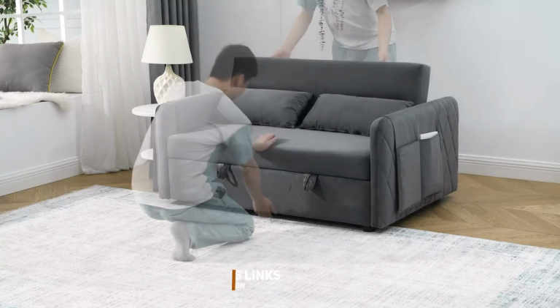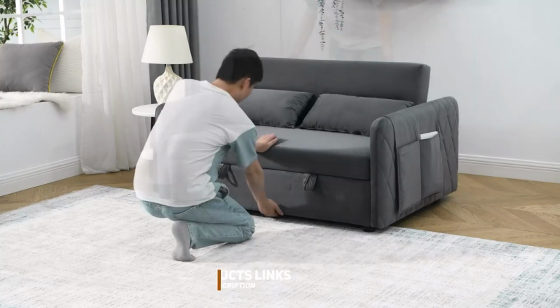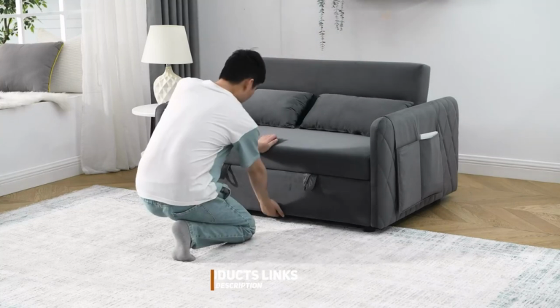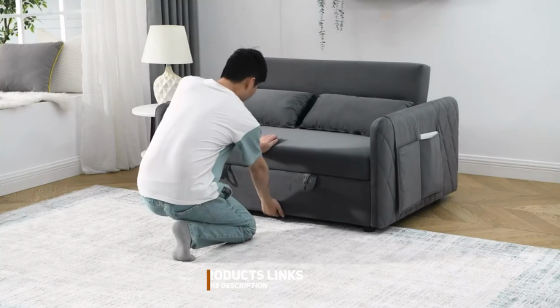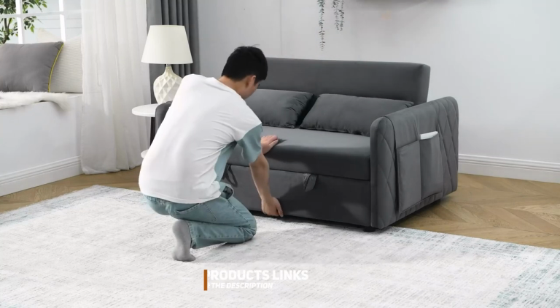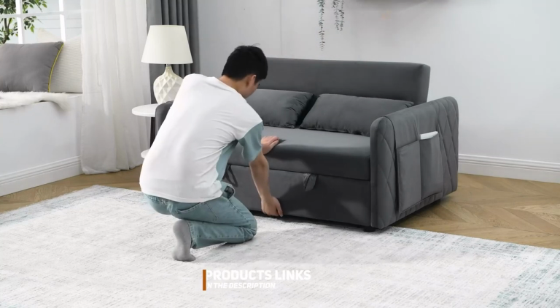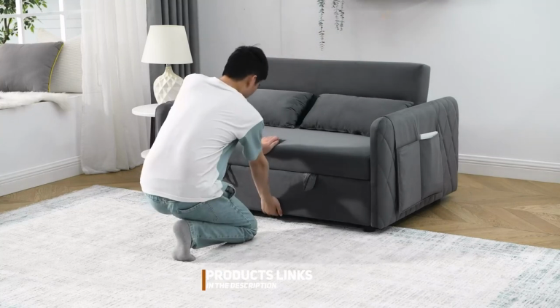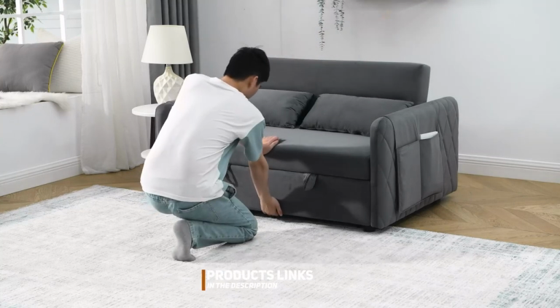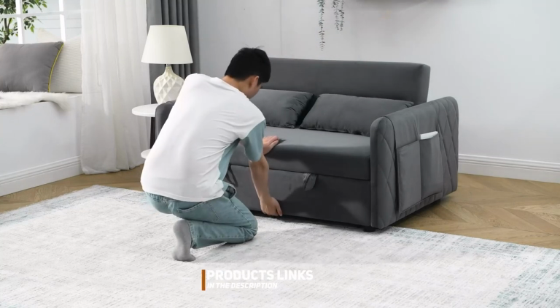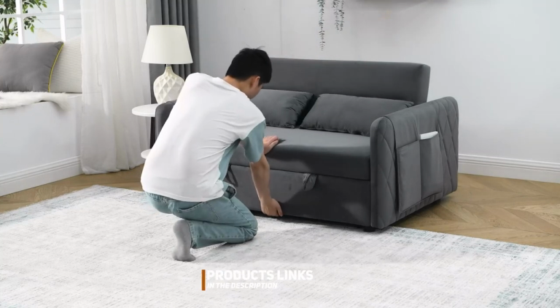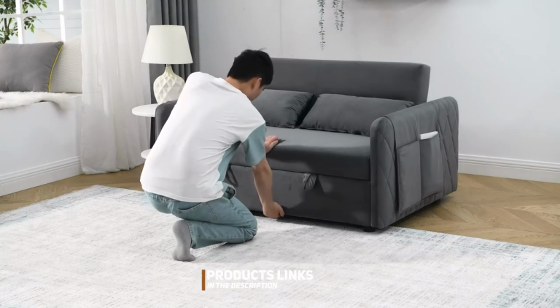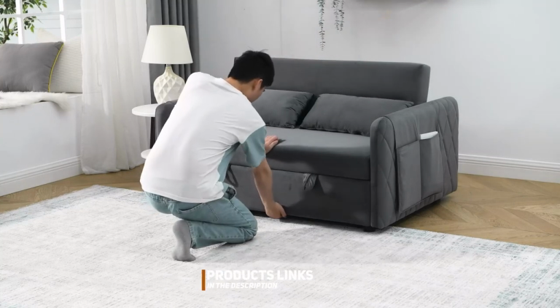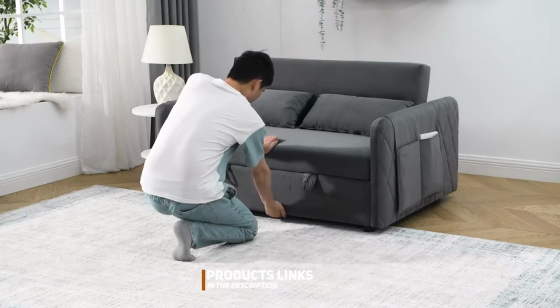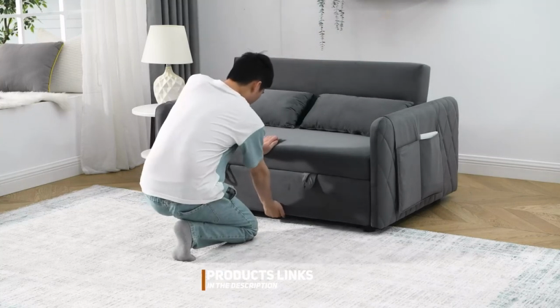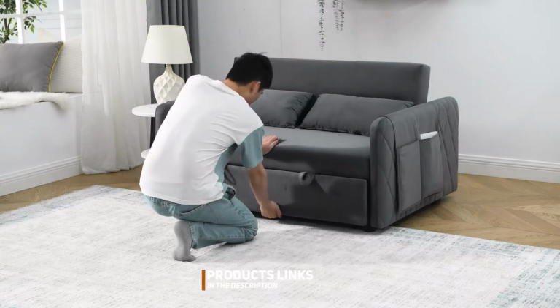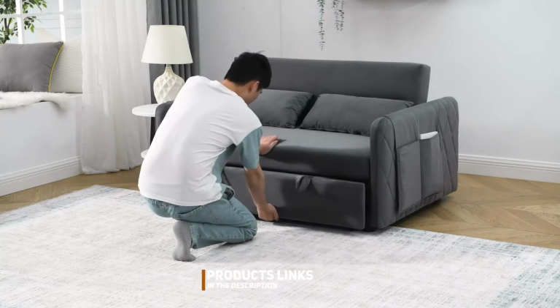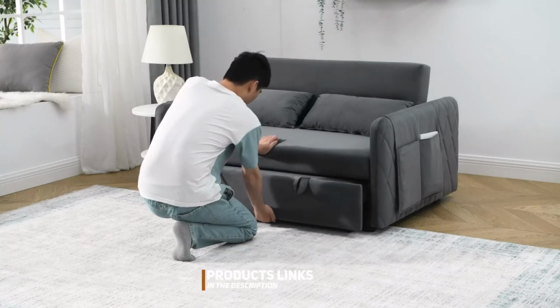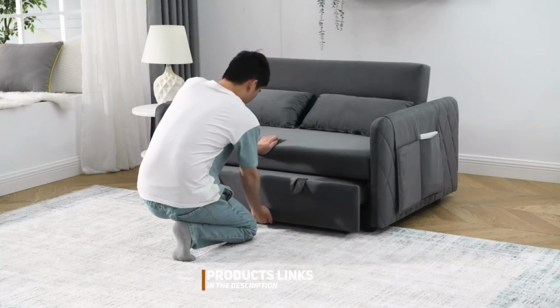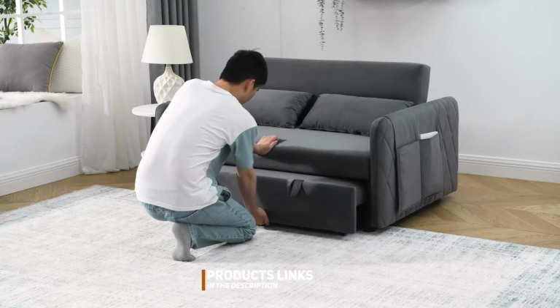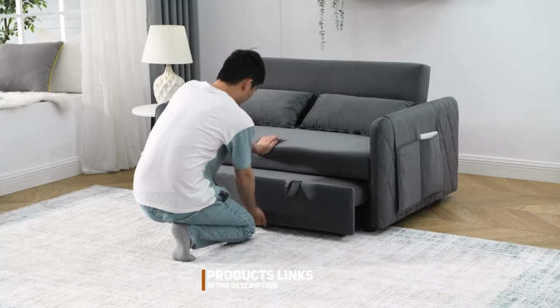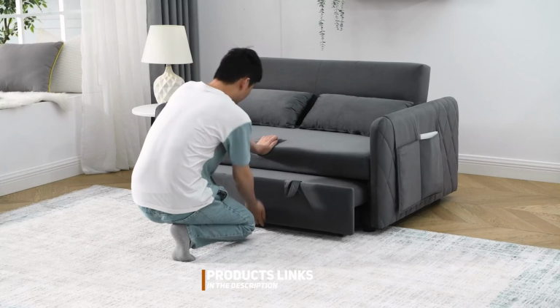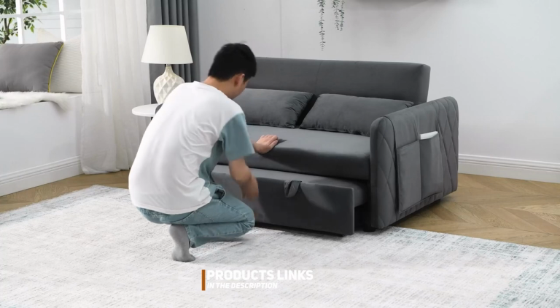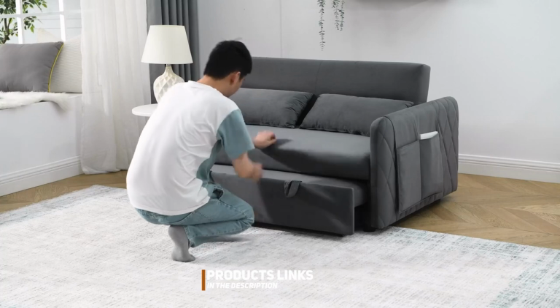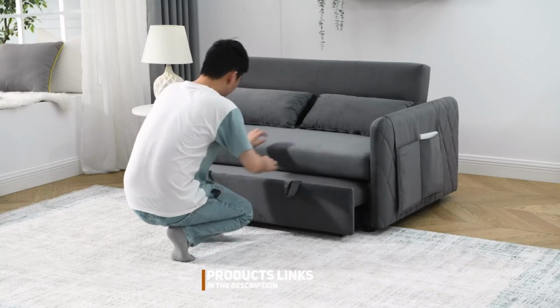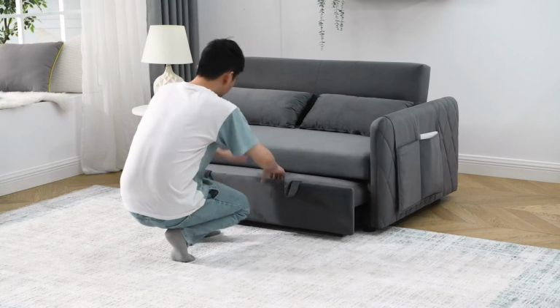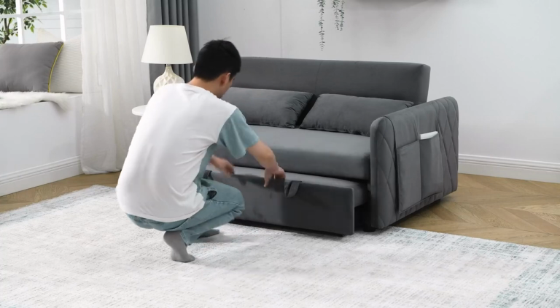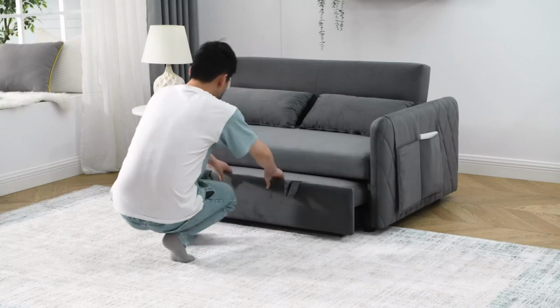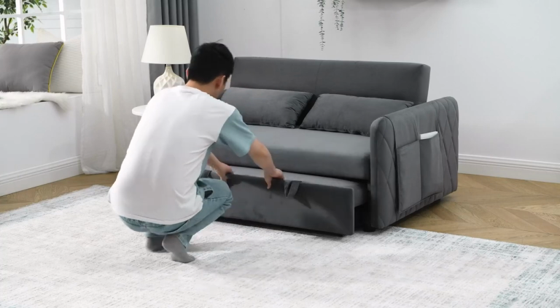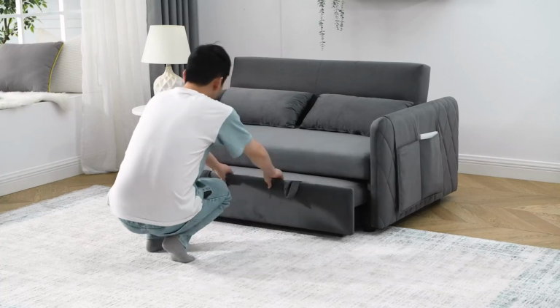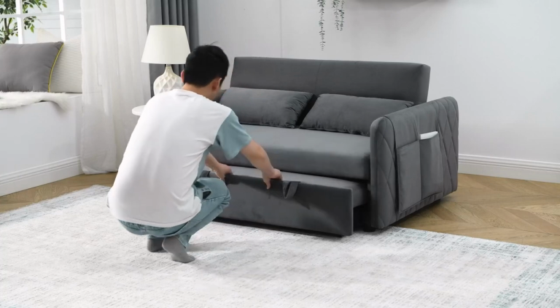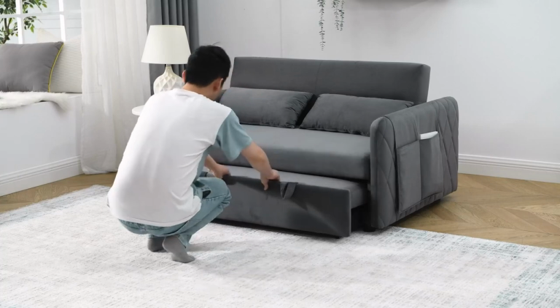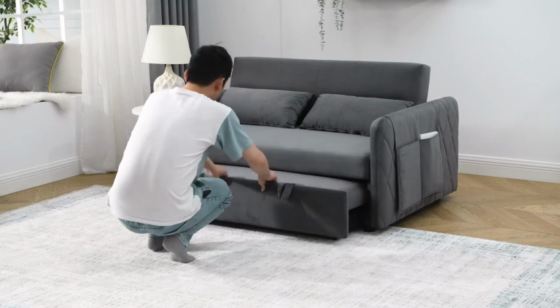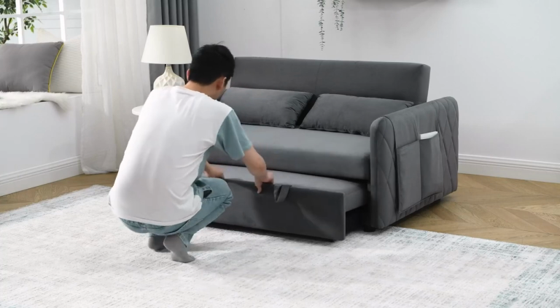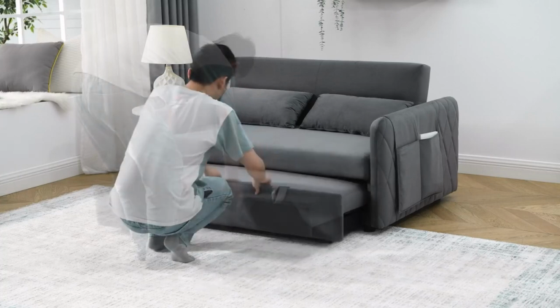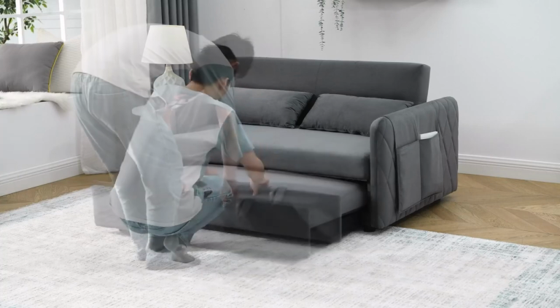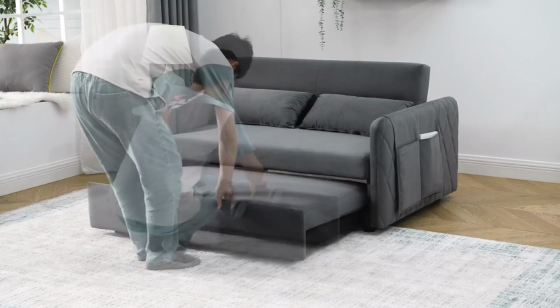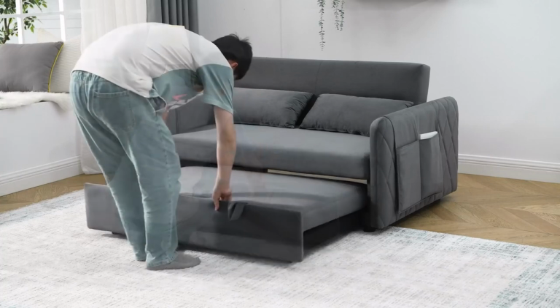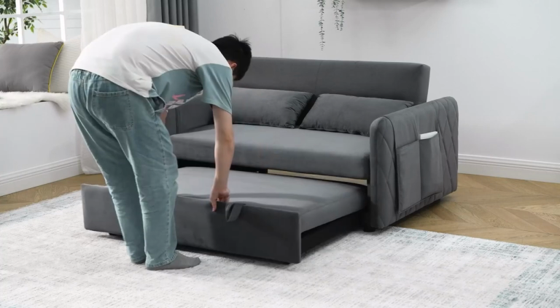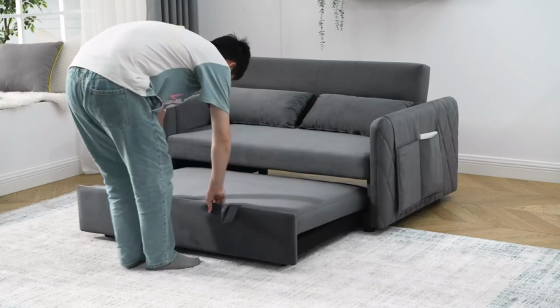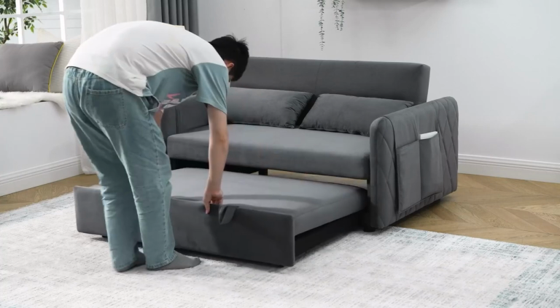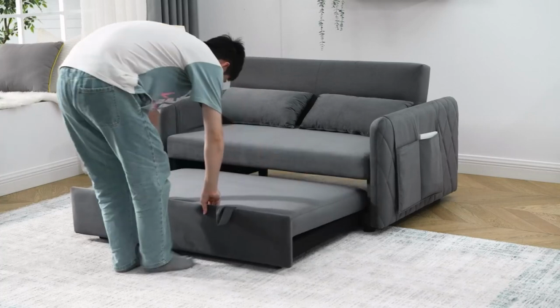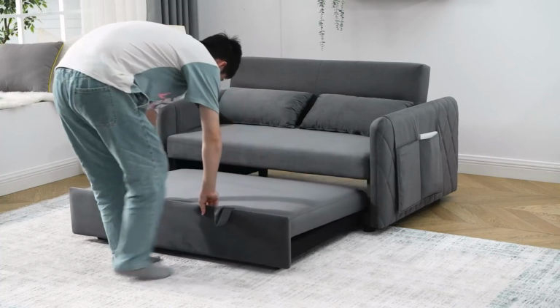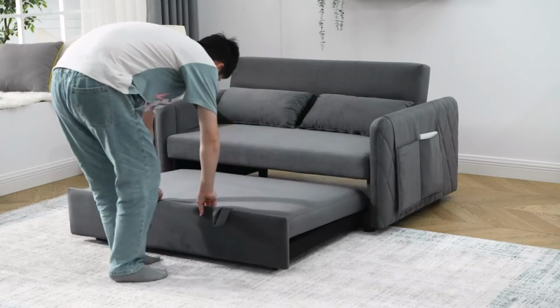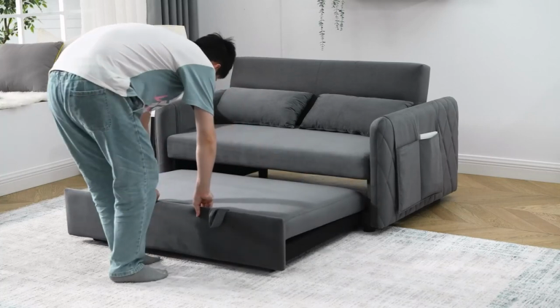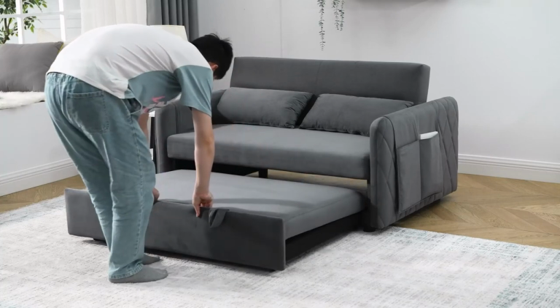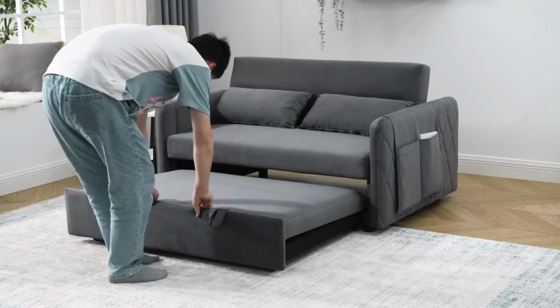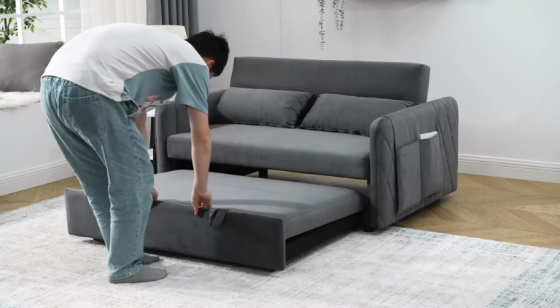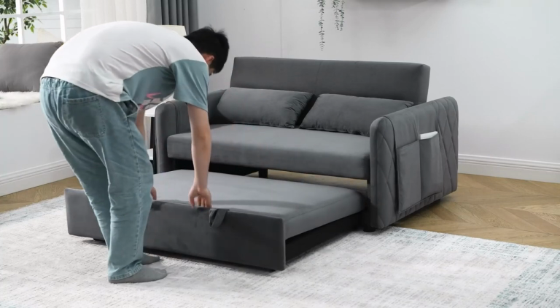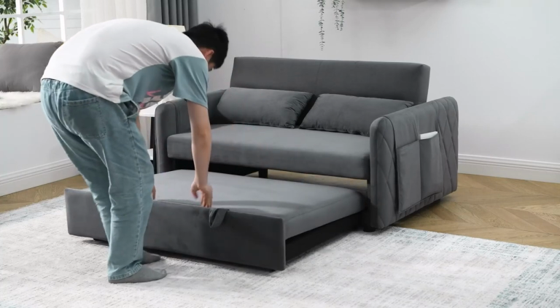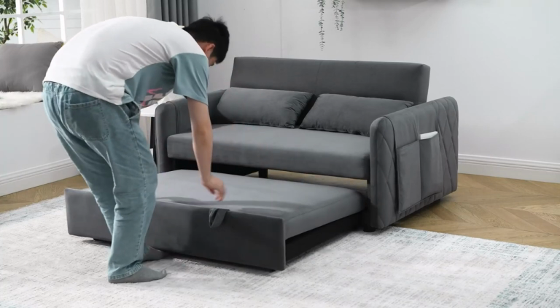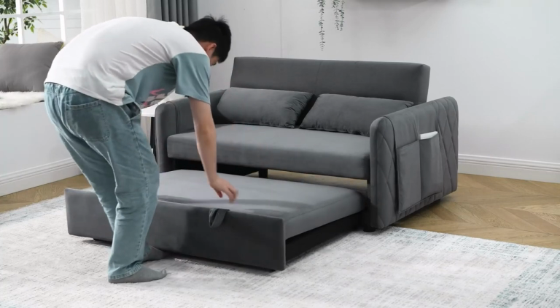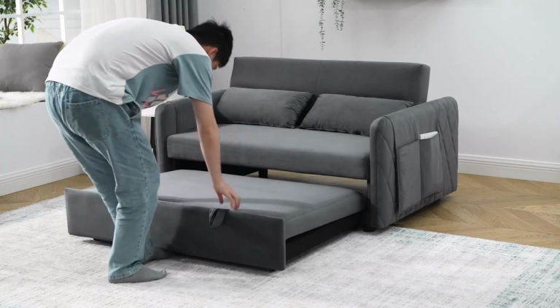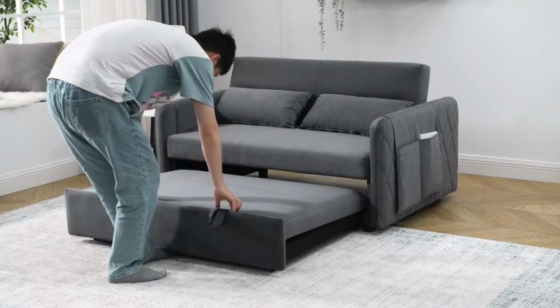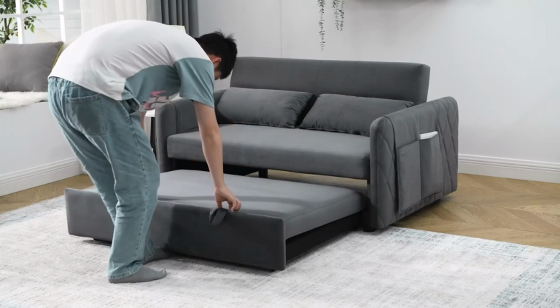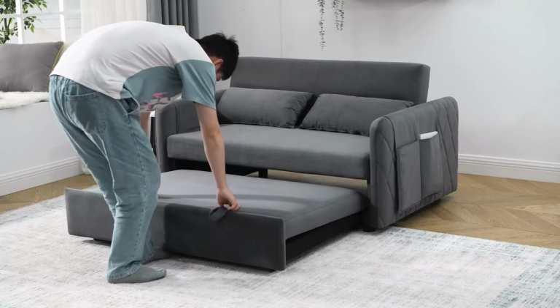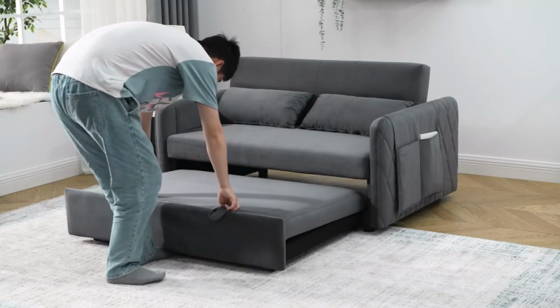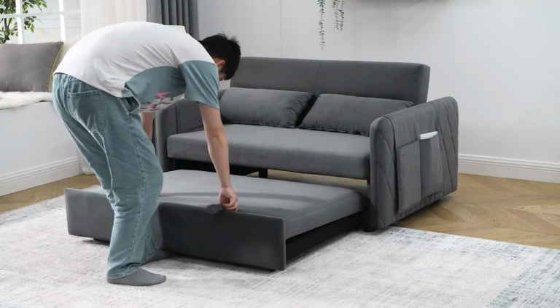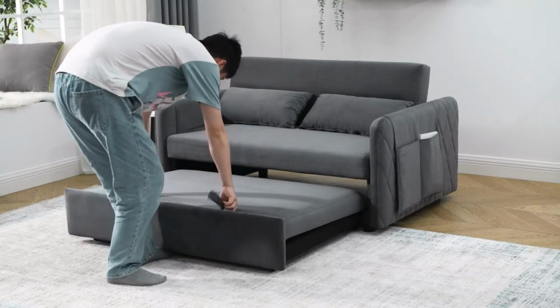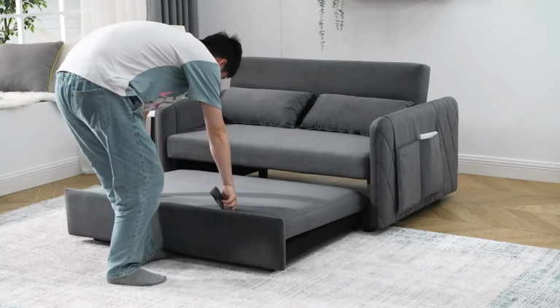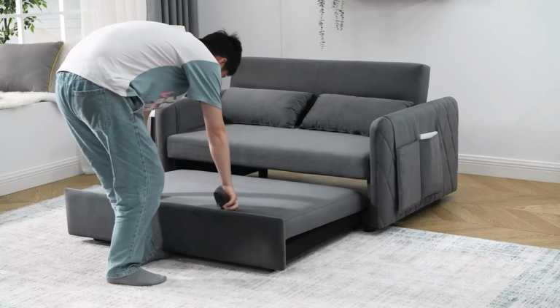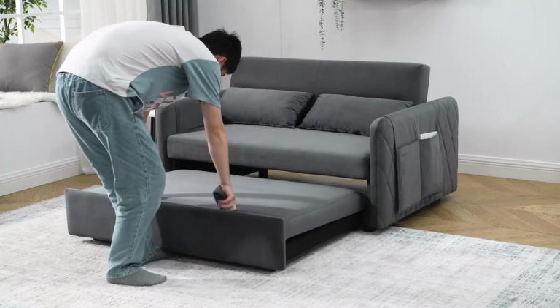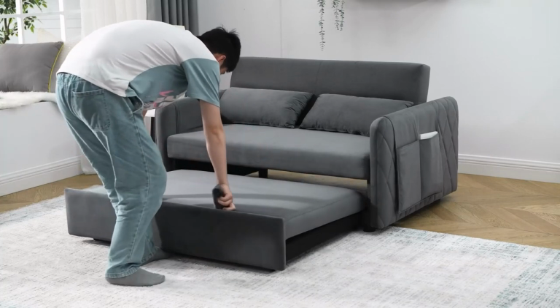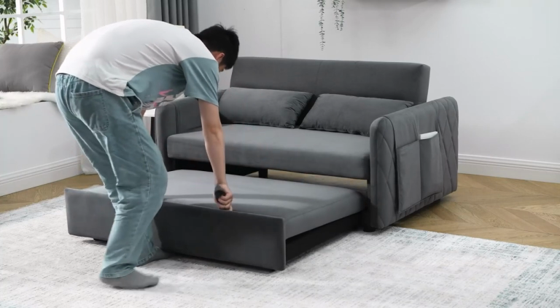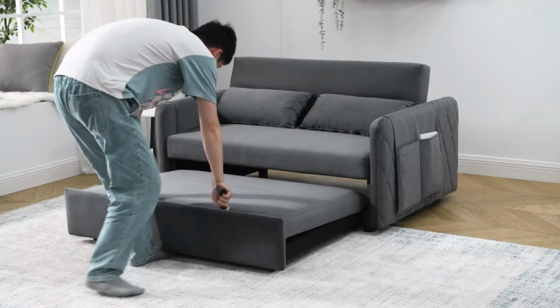Join us as we explore the 7 best pull-out couches on the market, highlighting their design, quality, durability, and so much more.